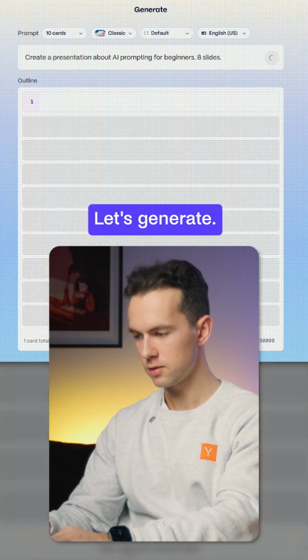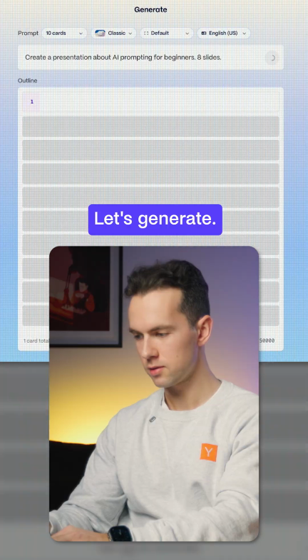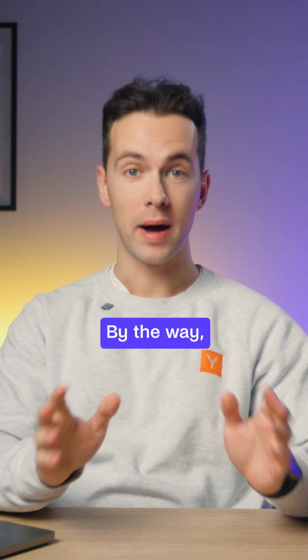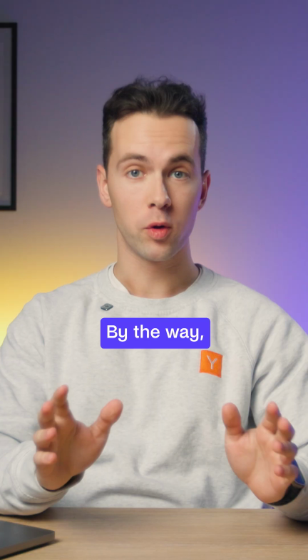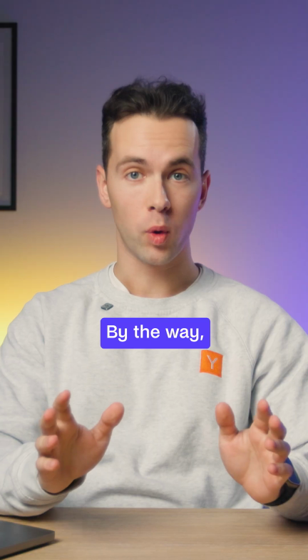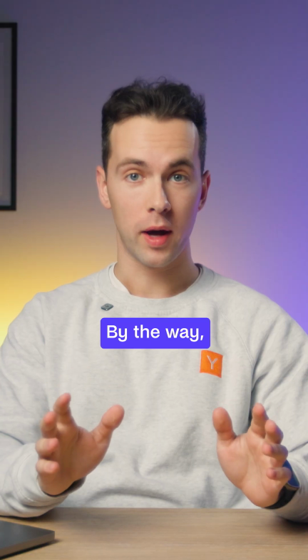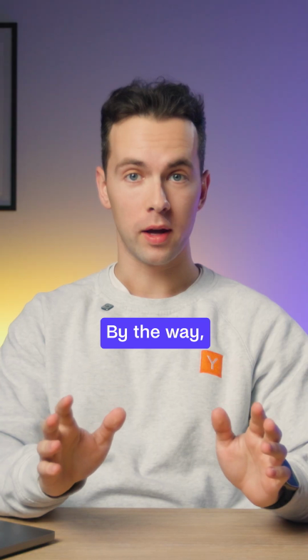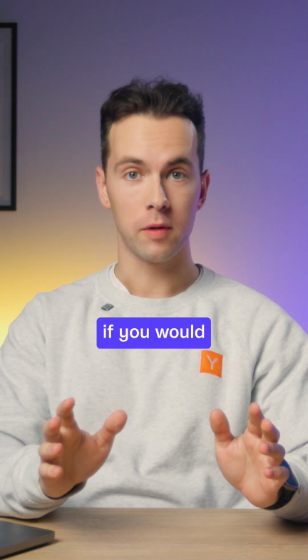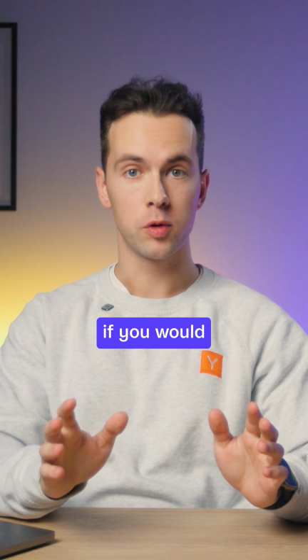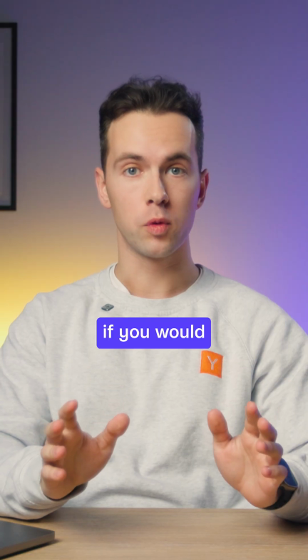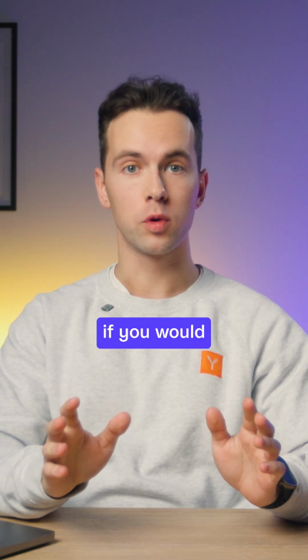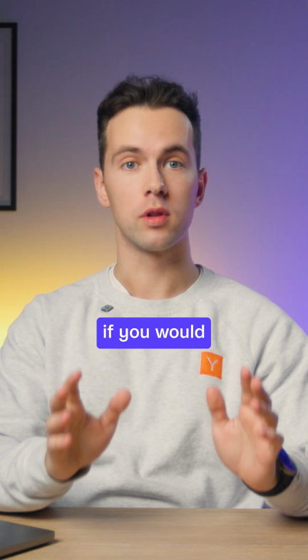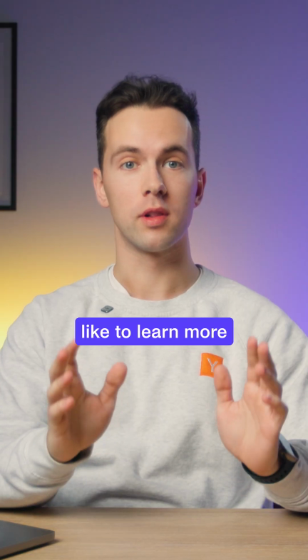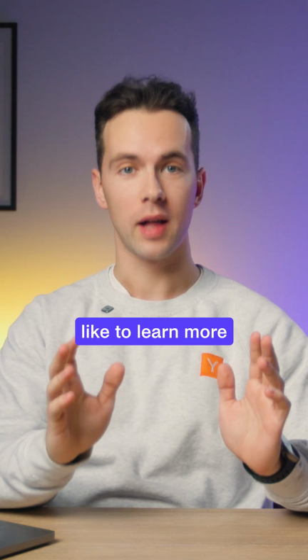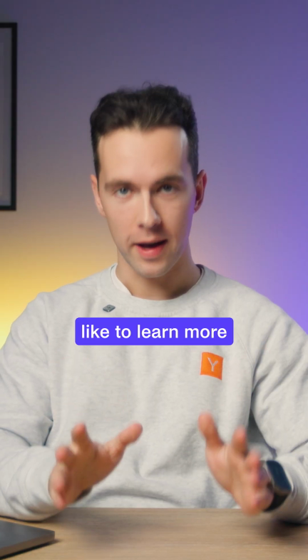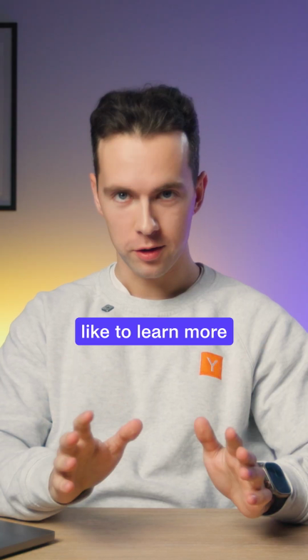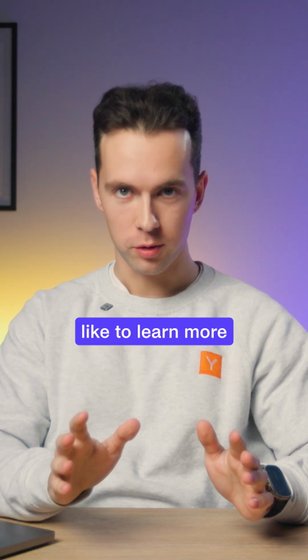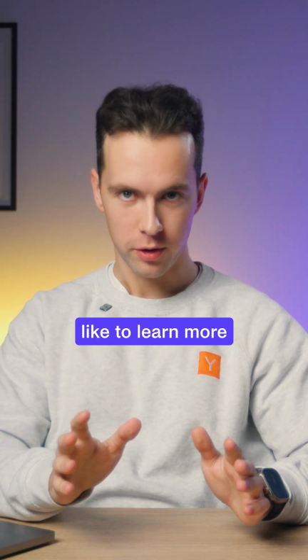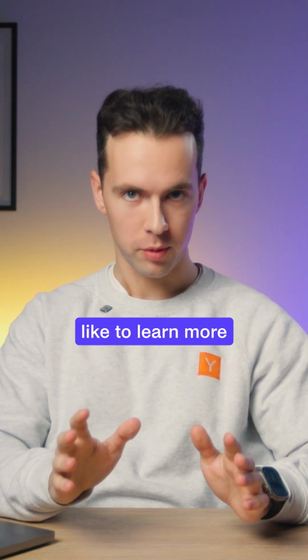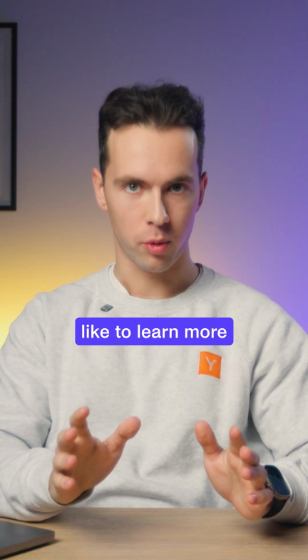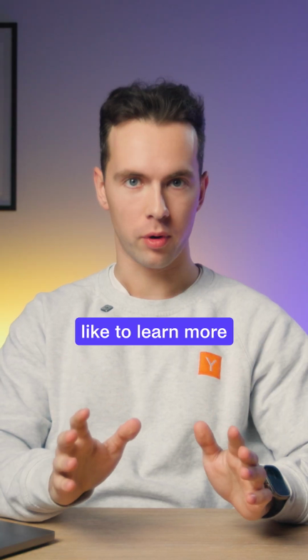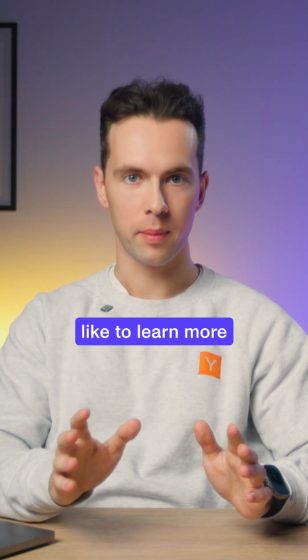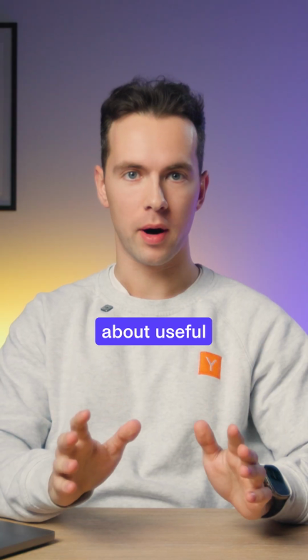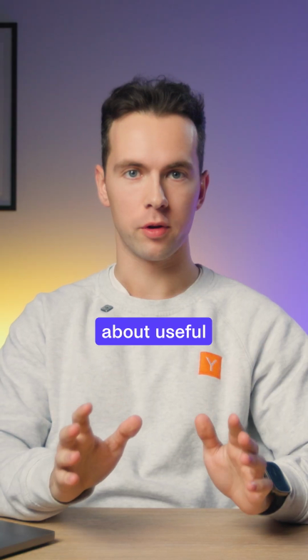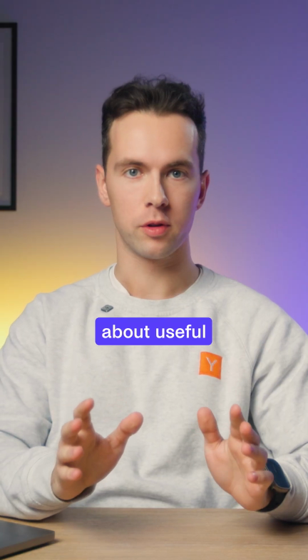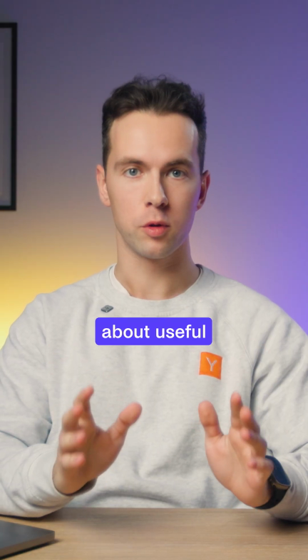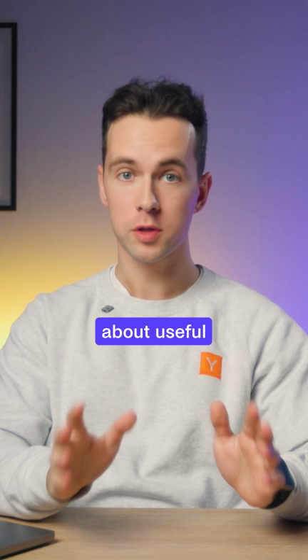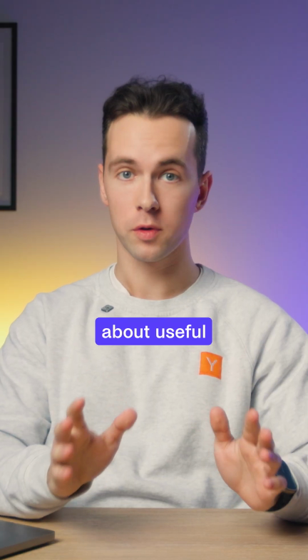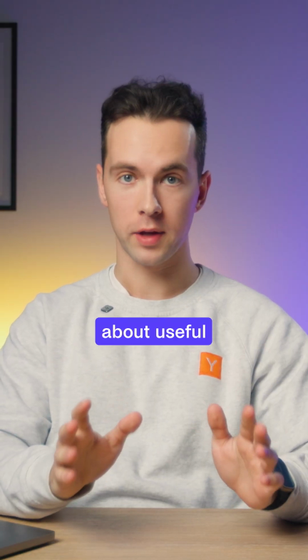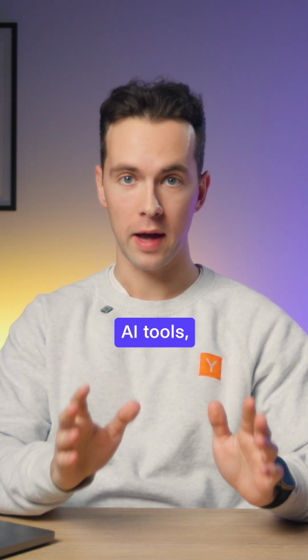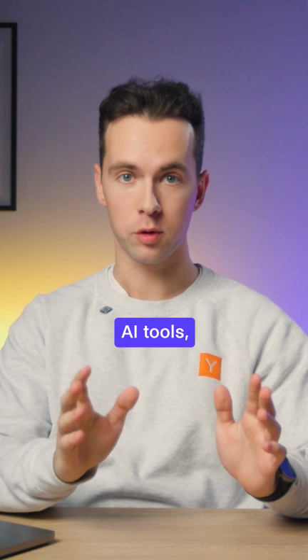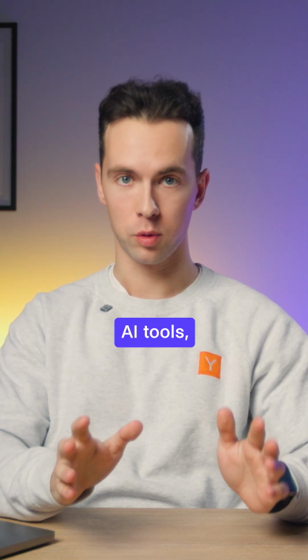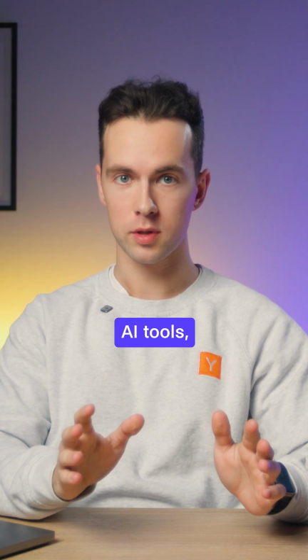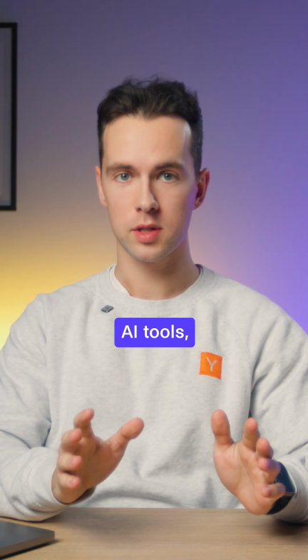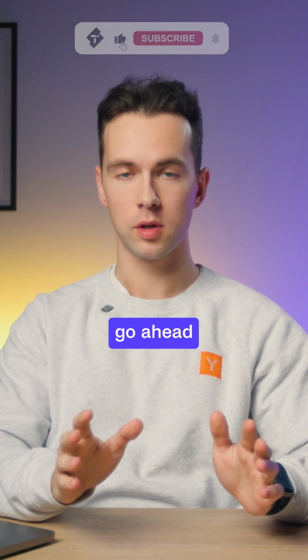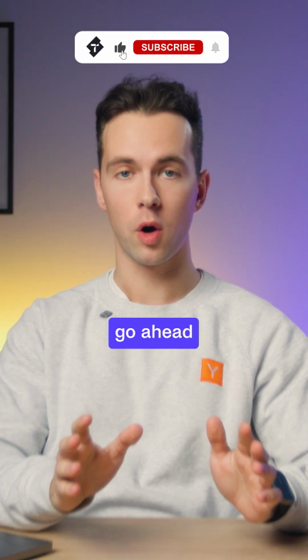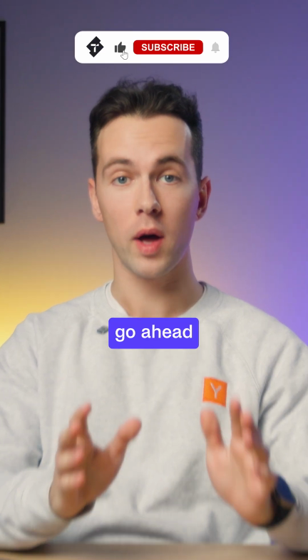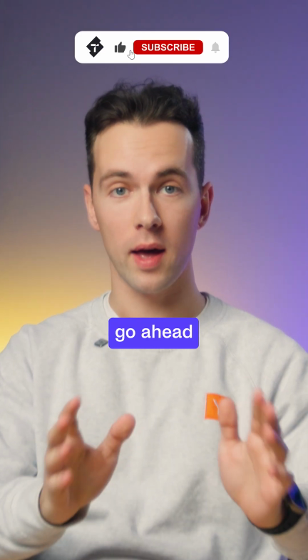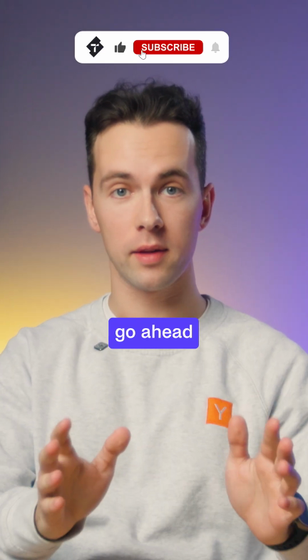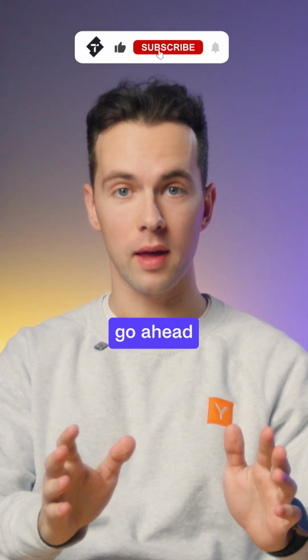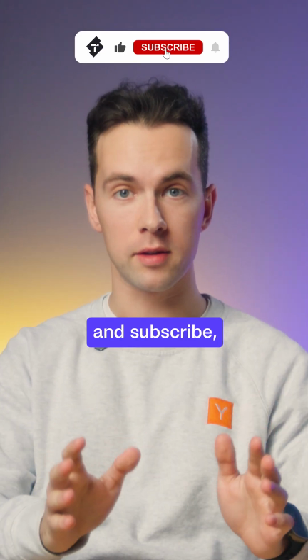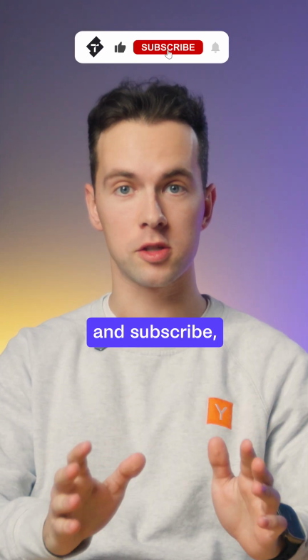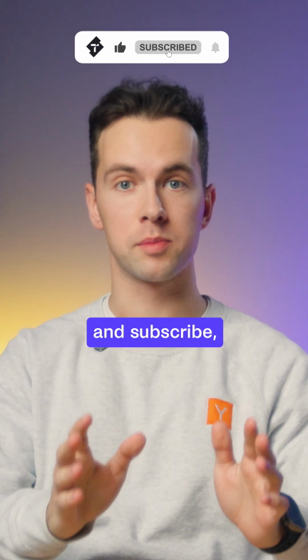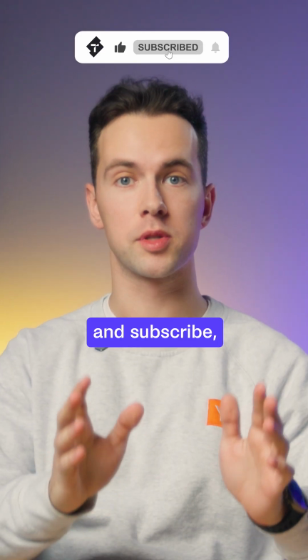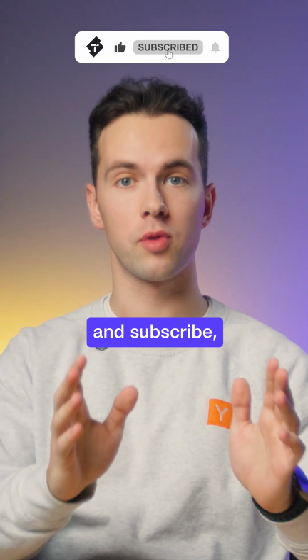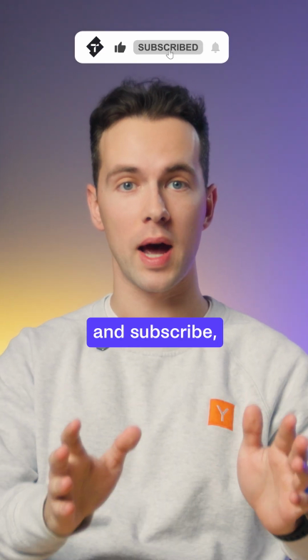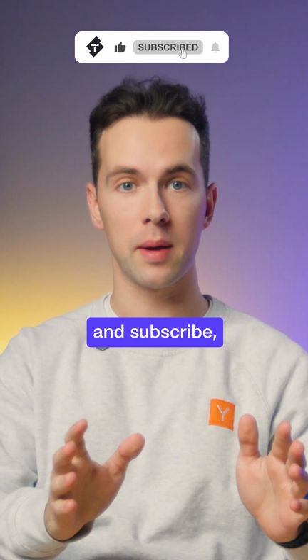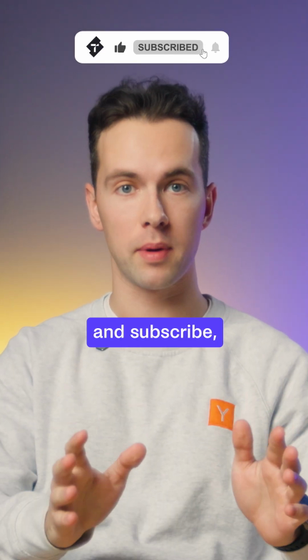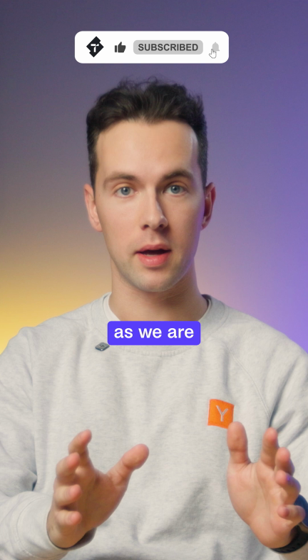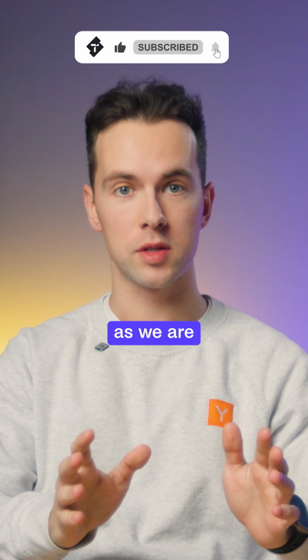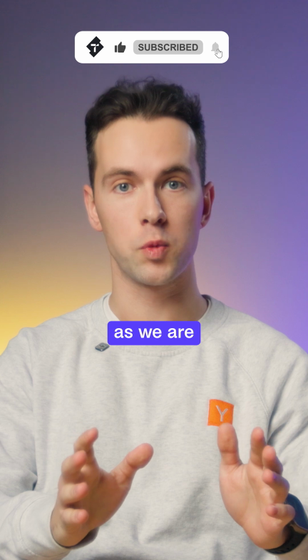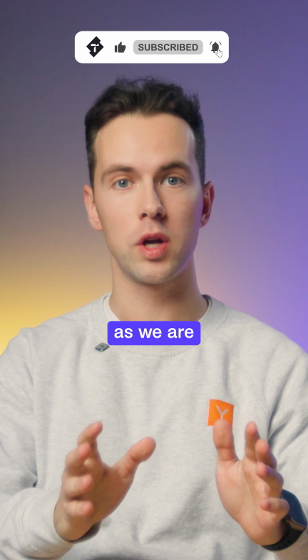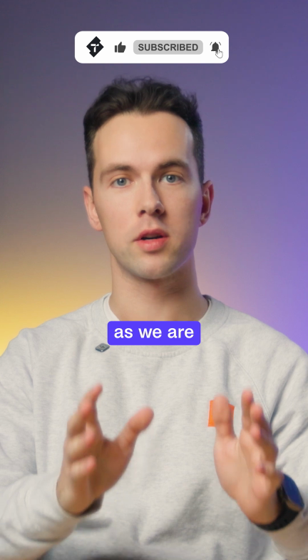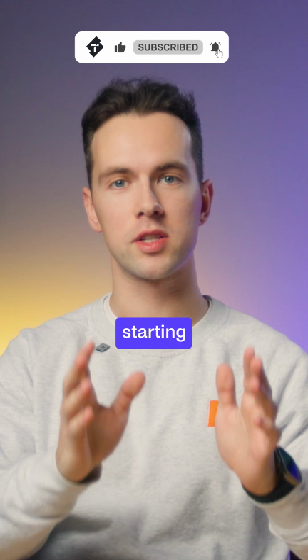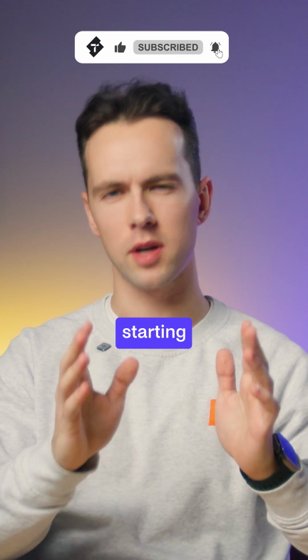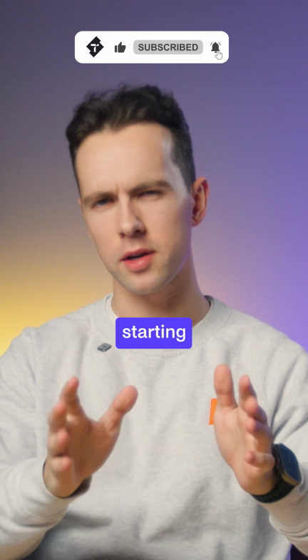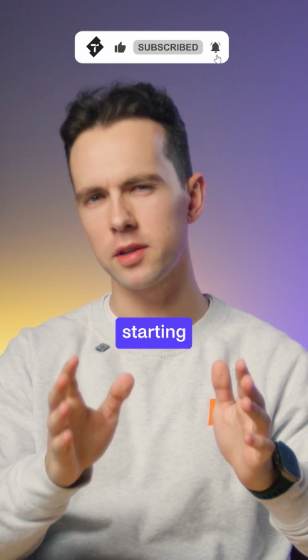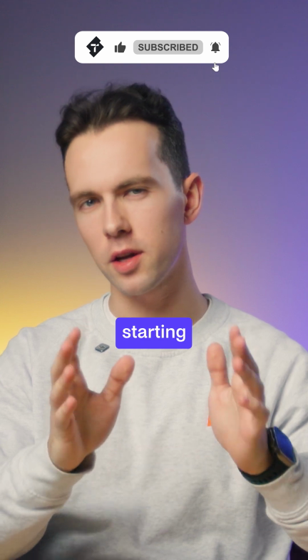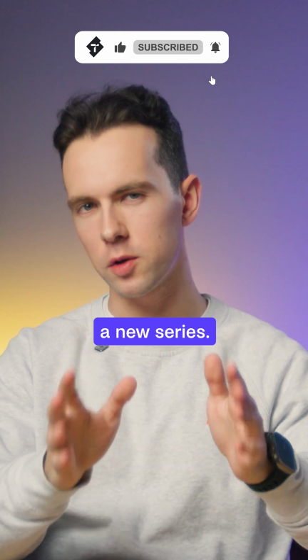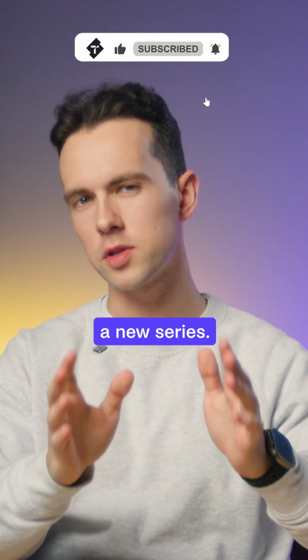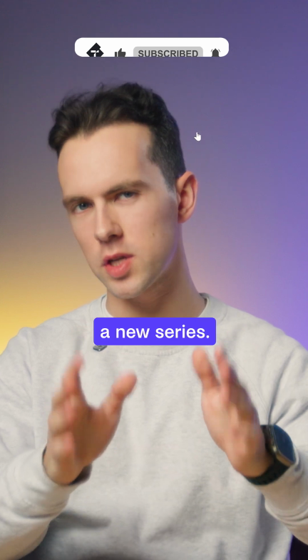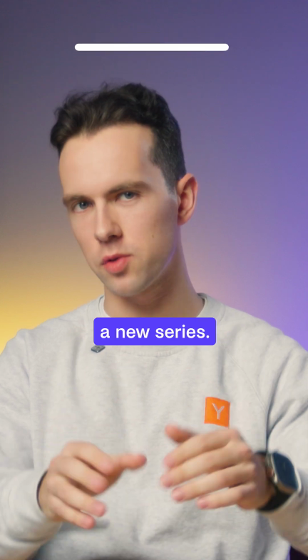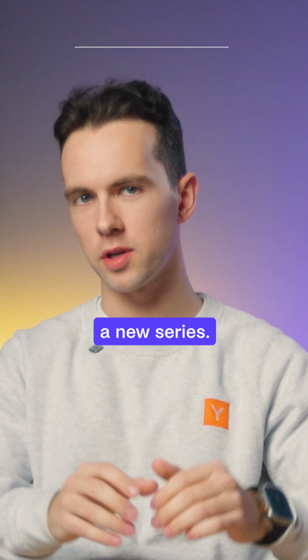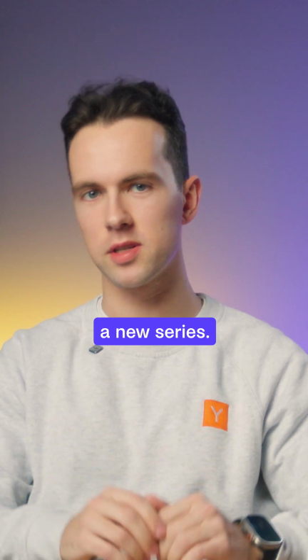By the way, if you would like to learn more about useful AI tools, go ahead and subscribe as we are starting a new series.